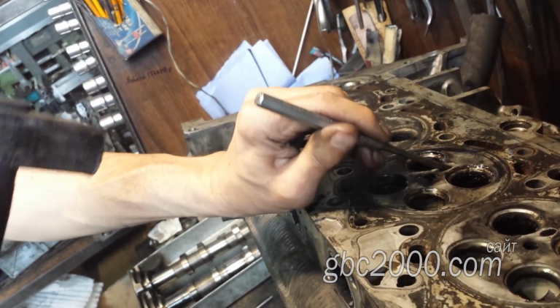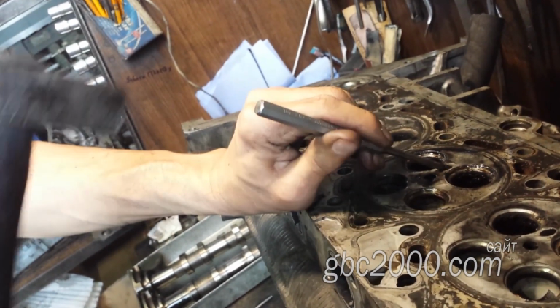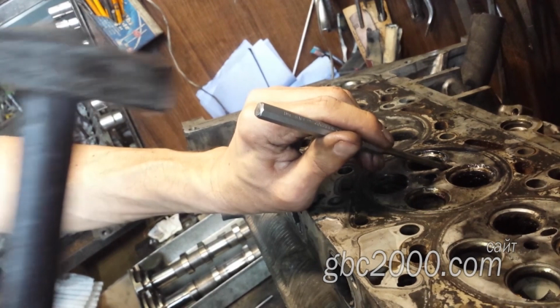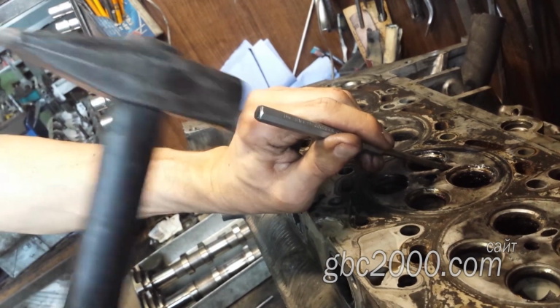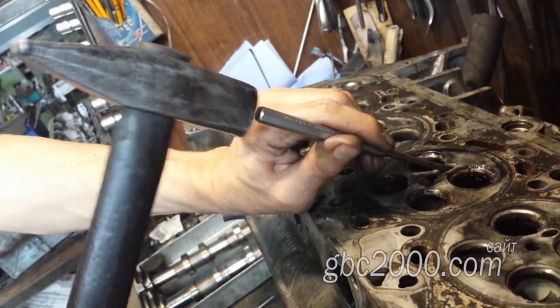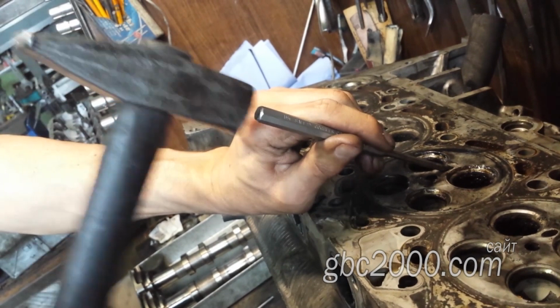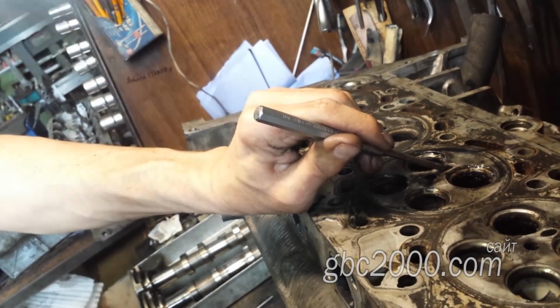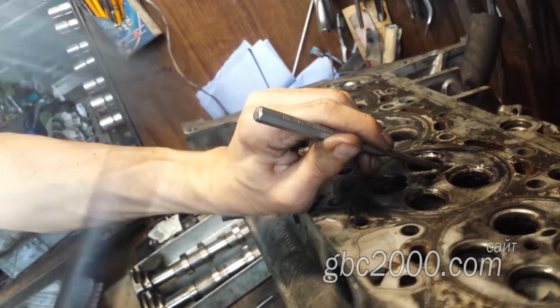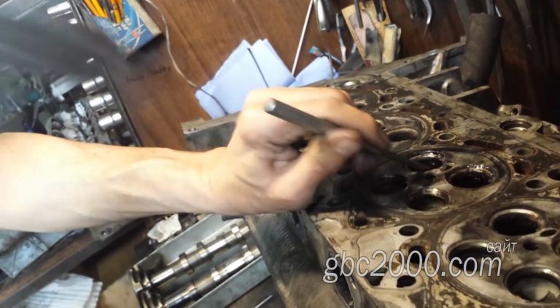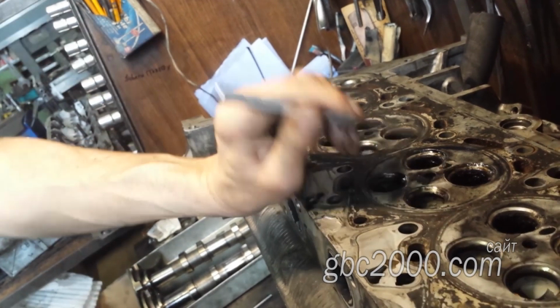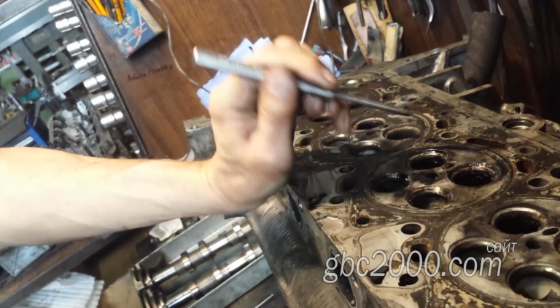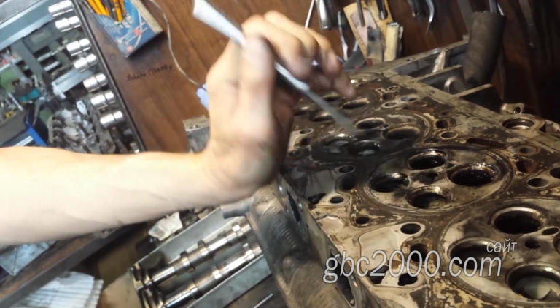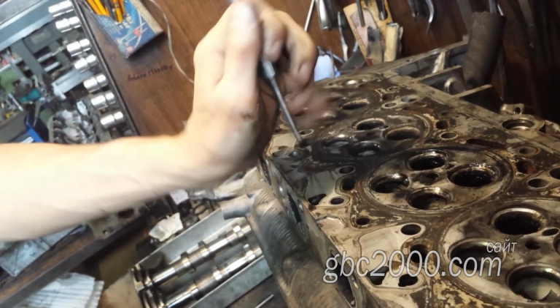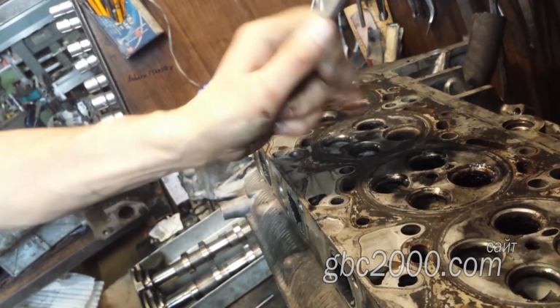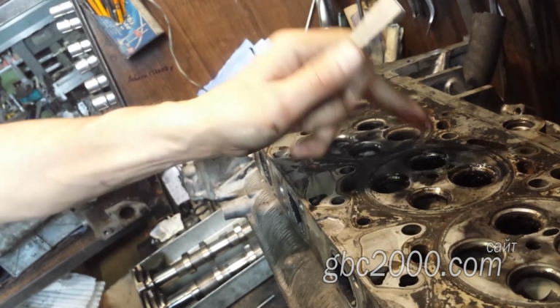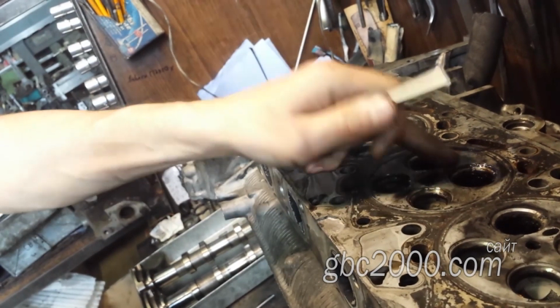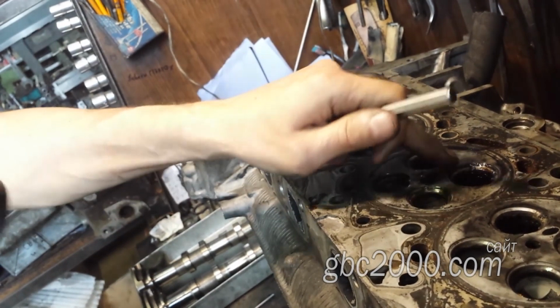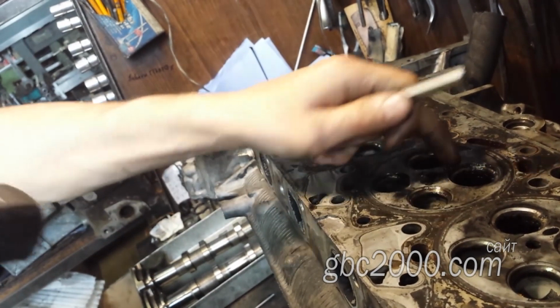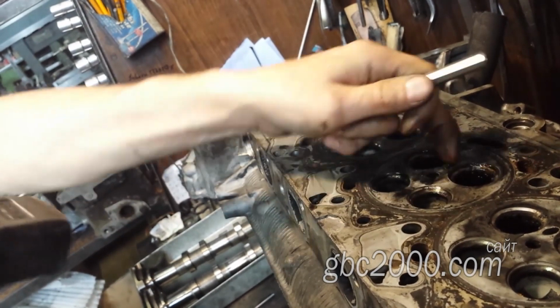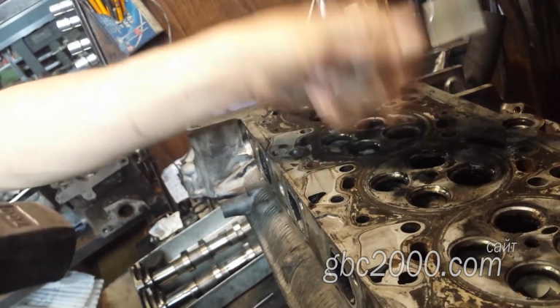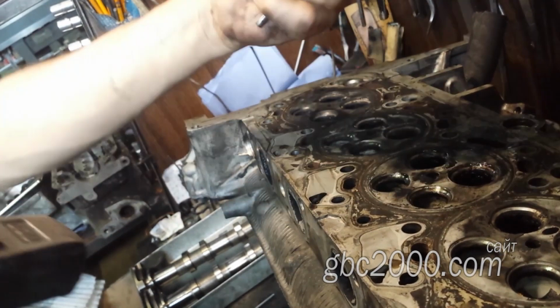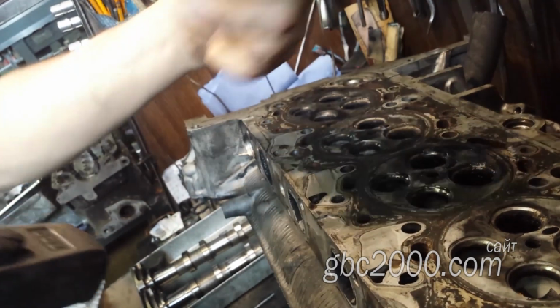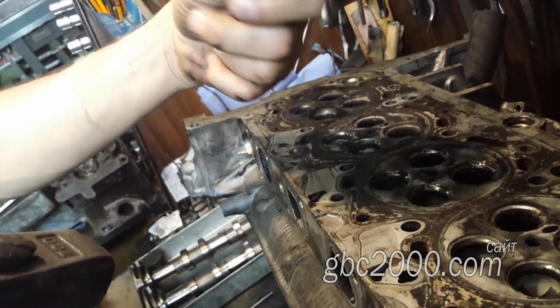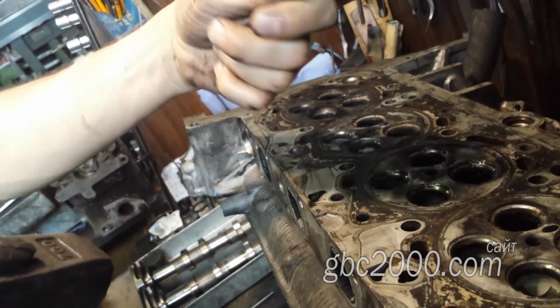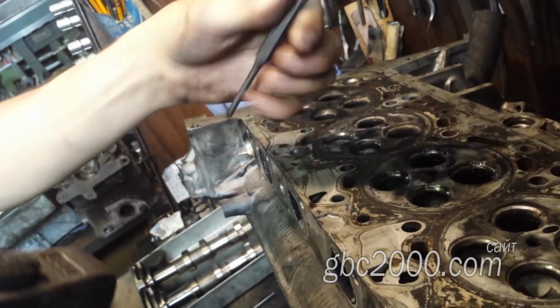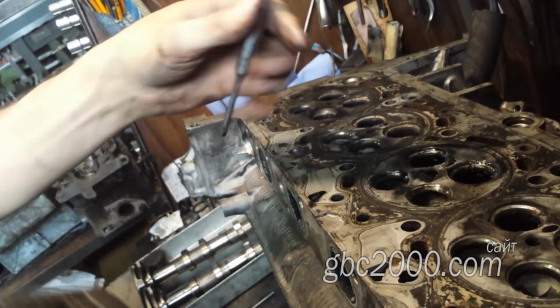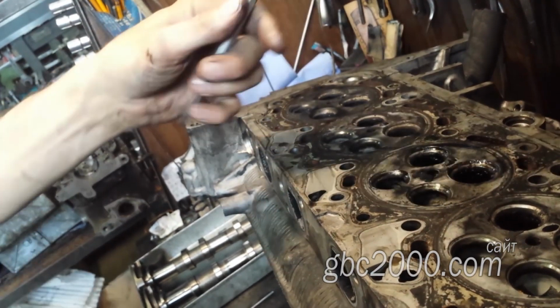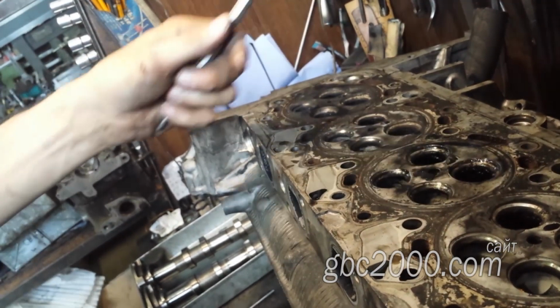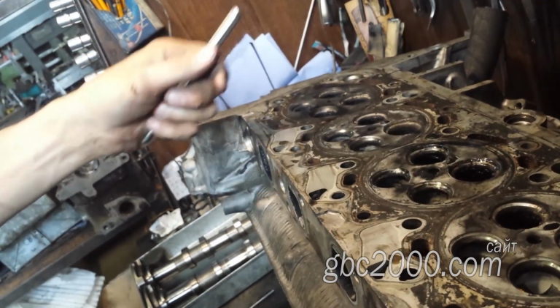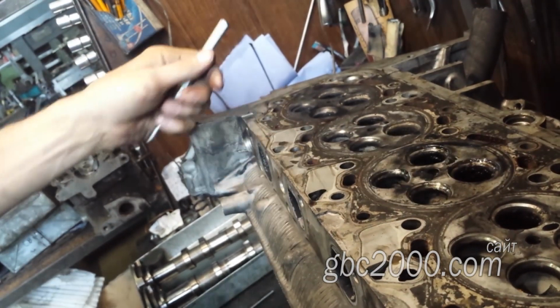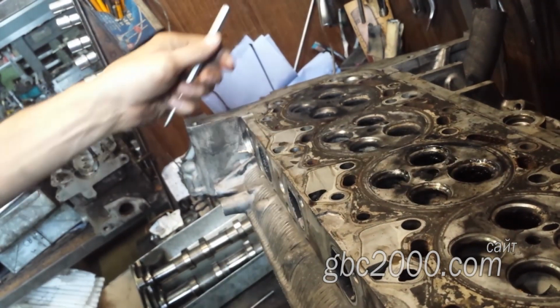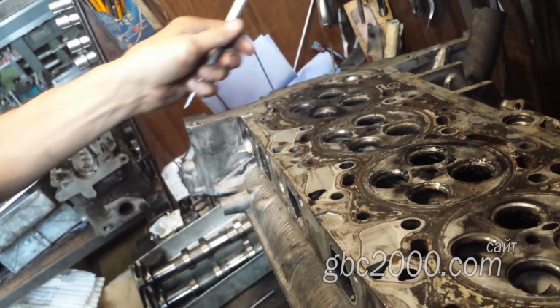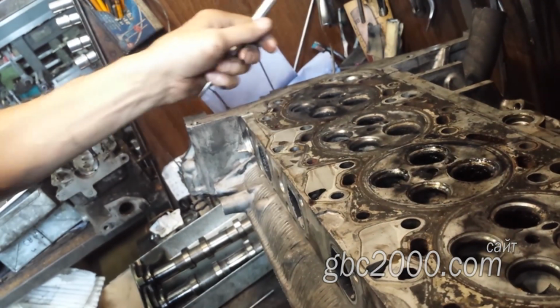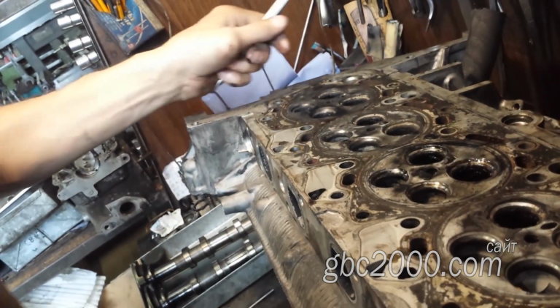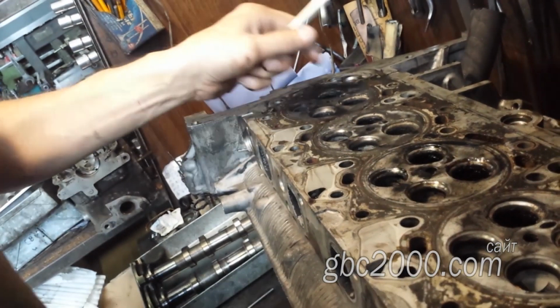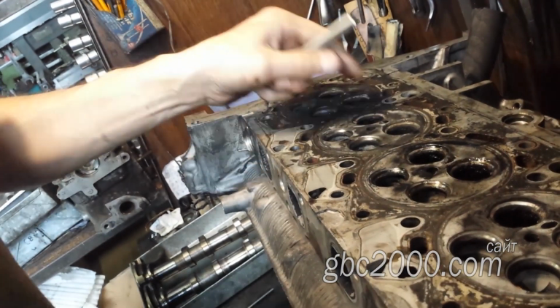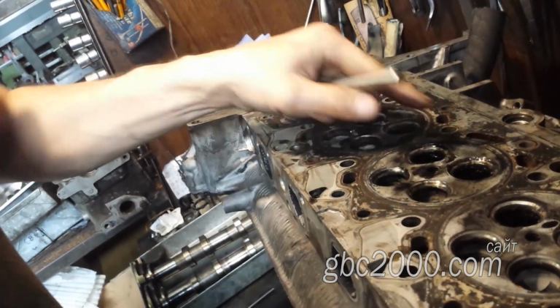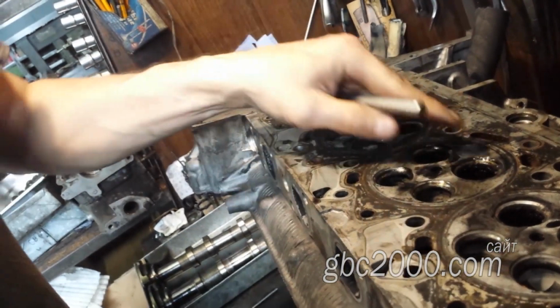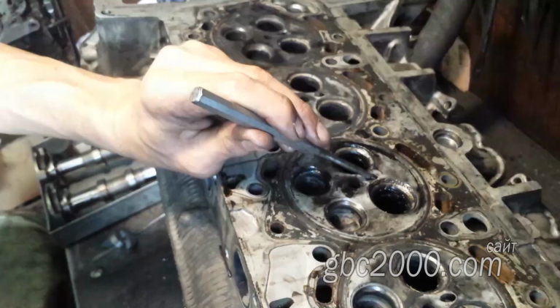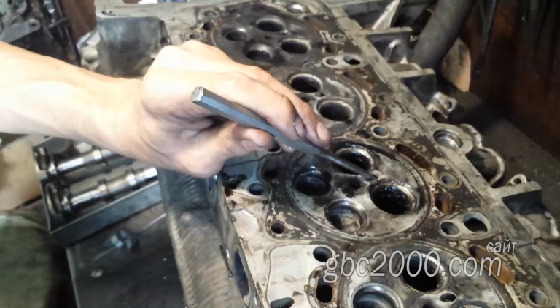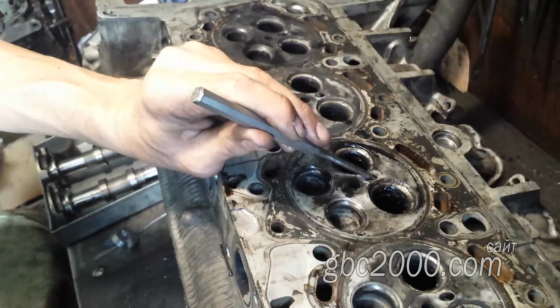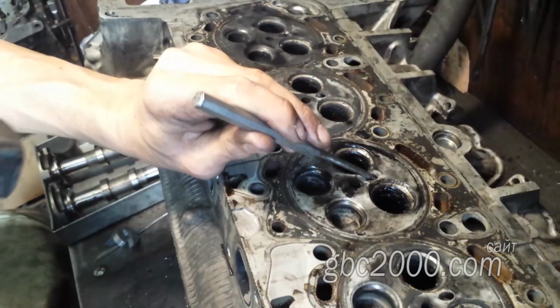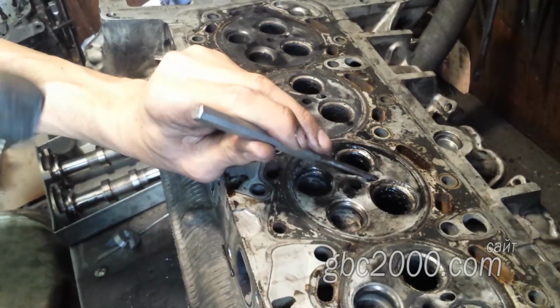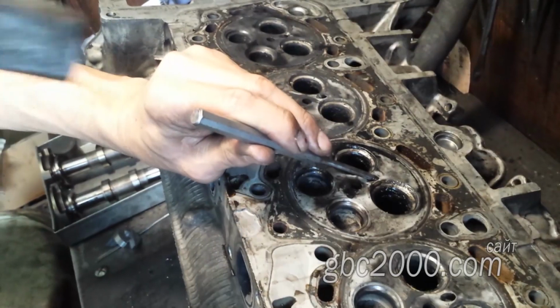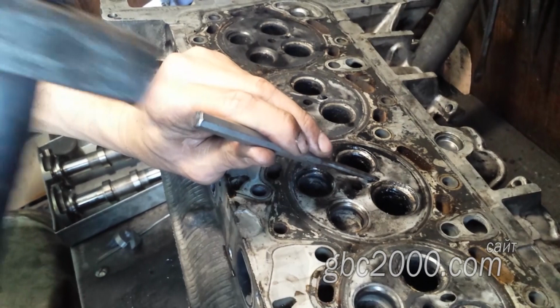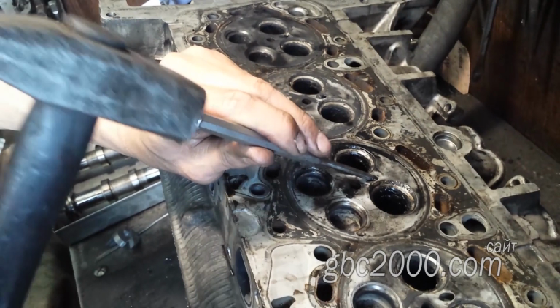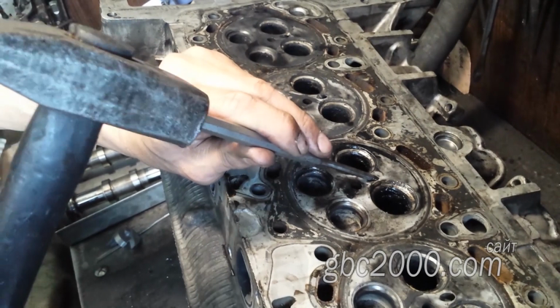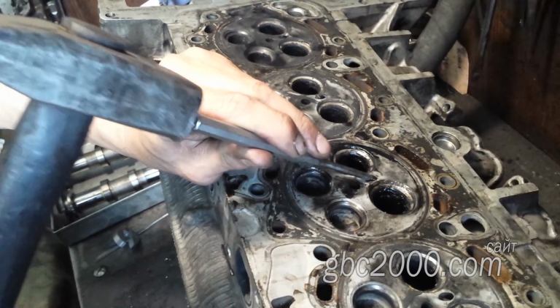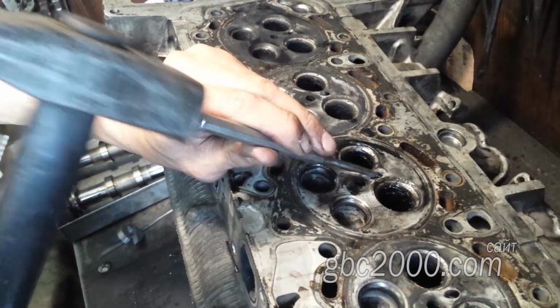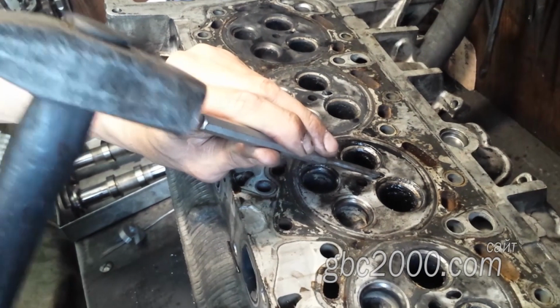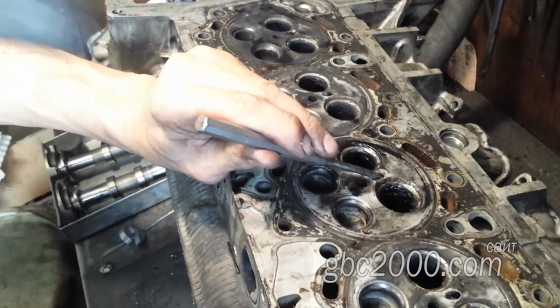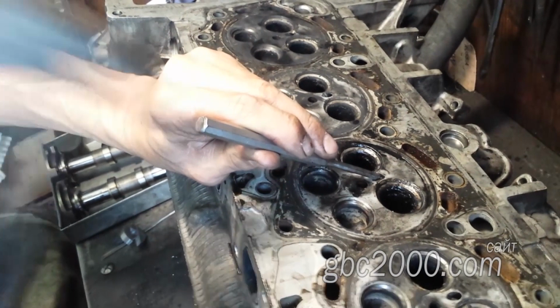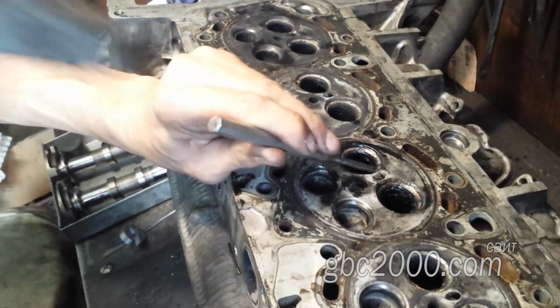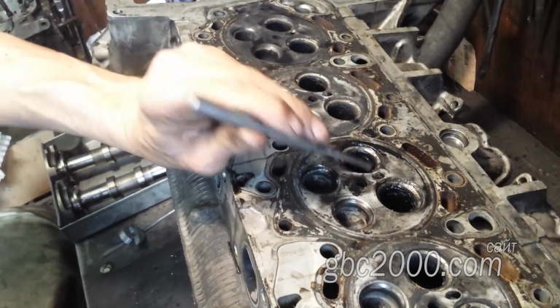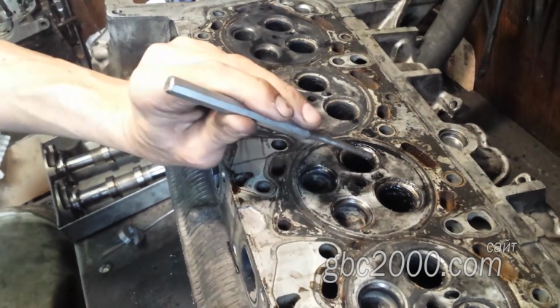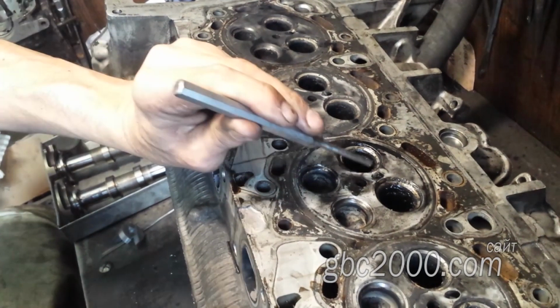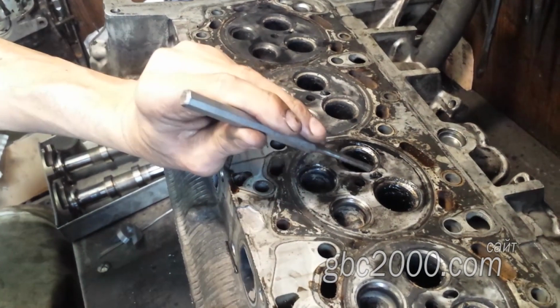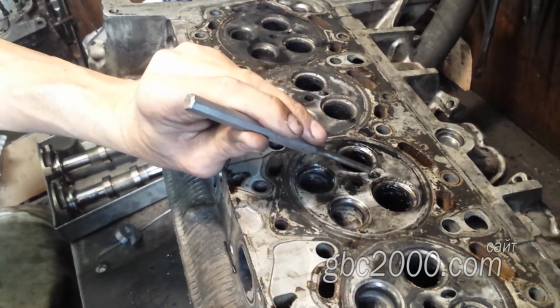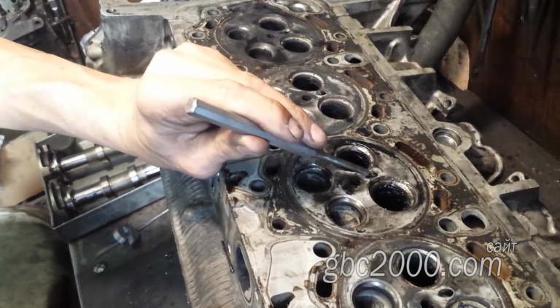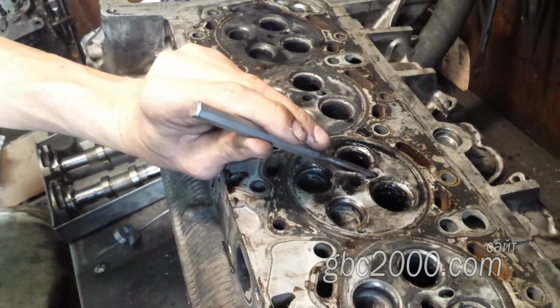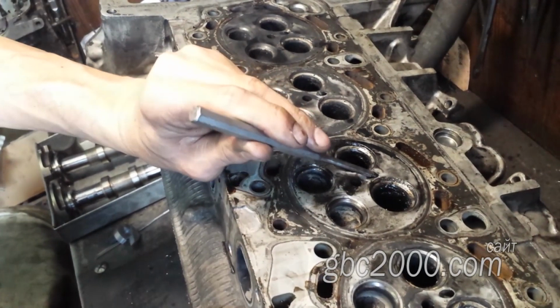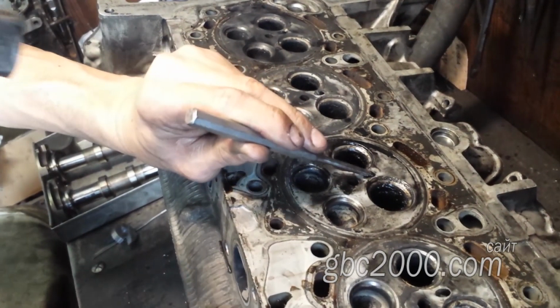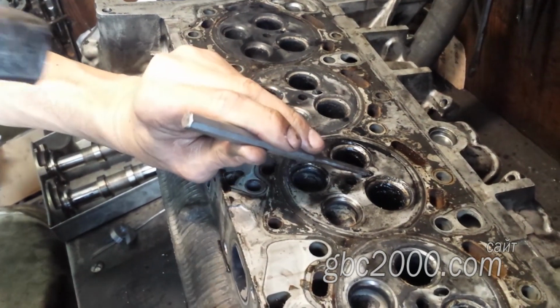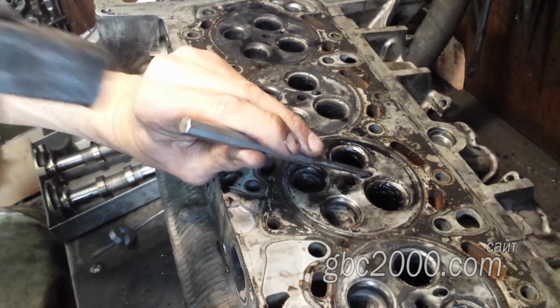Казалось бы, носик немножечко пошёл, но дальше никакого движения. Что же, придётся всё-таки подогреть.